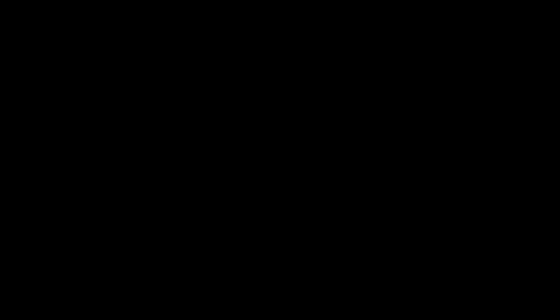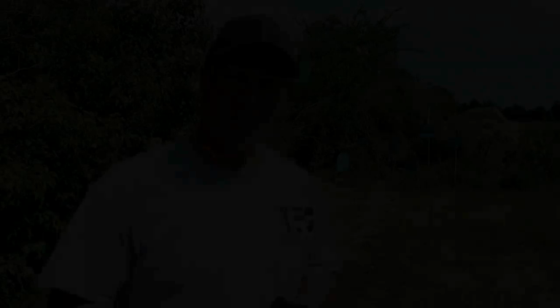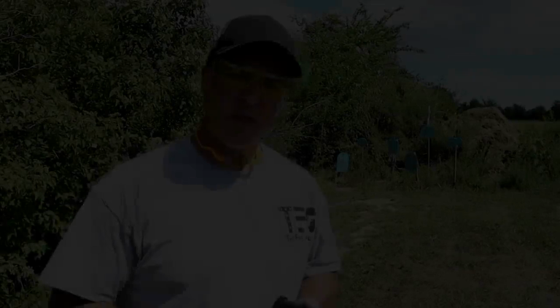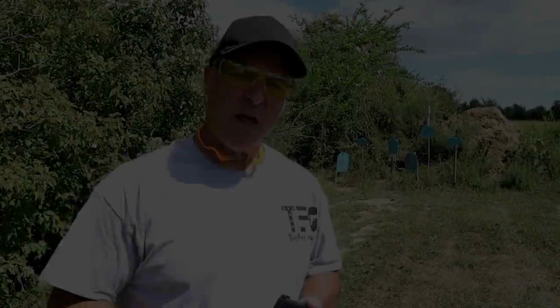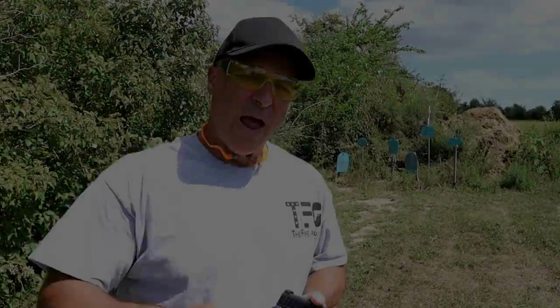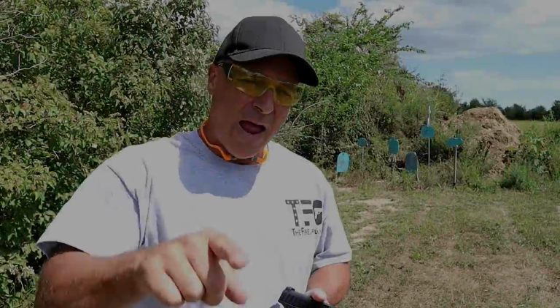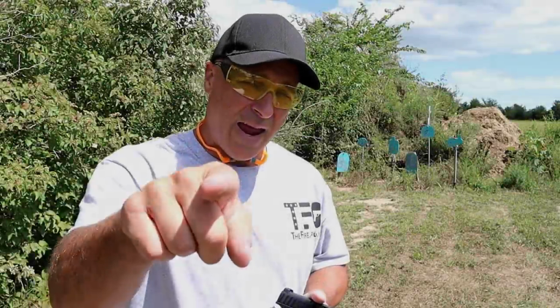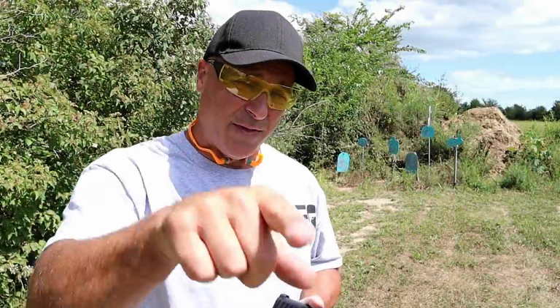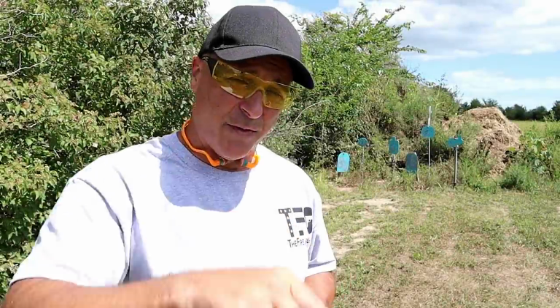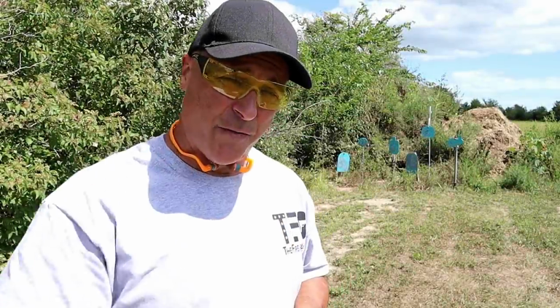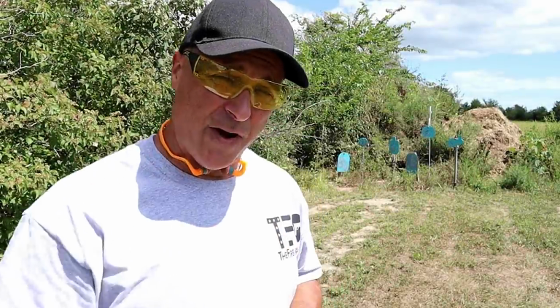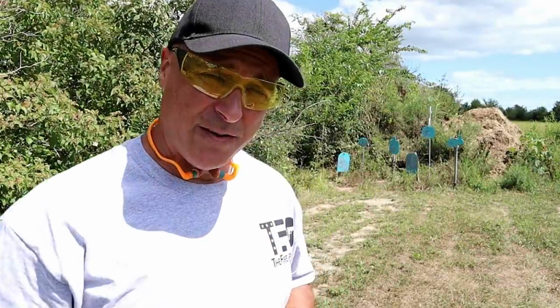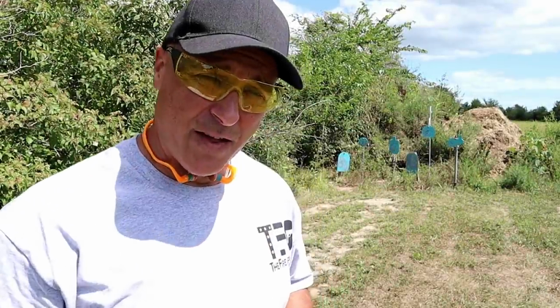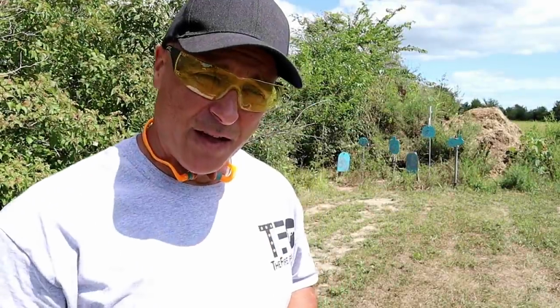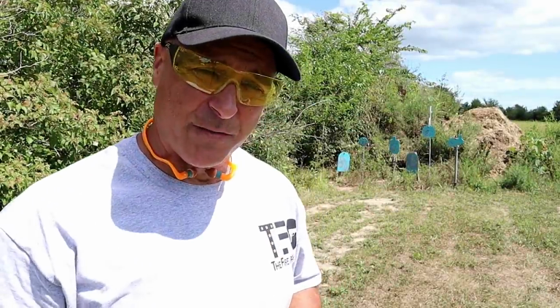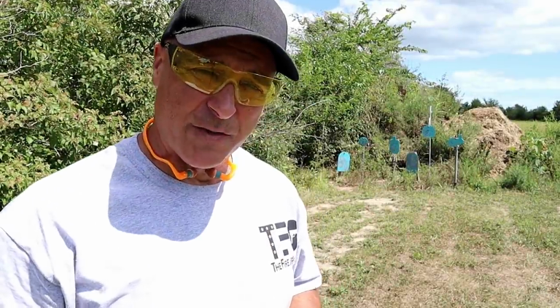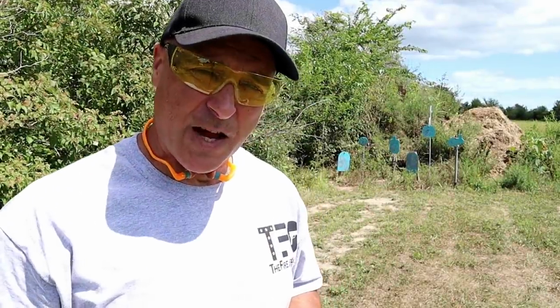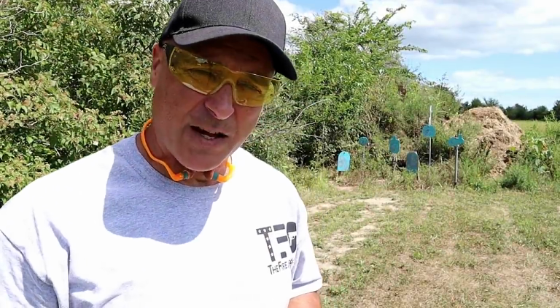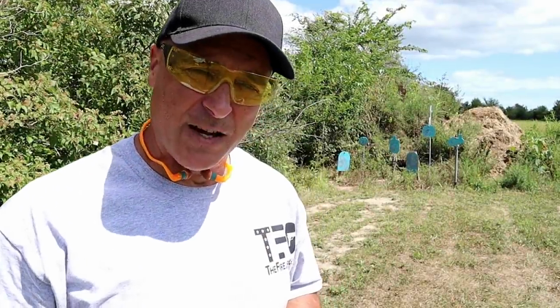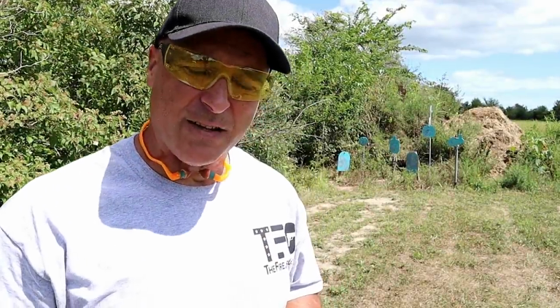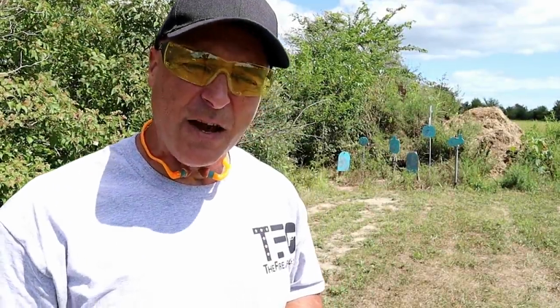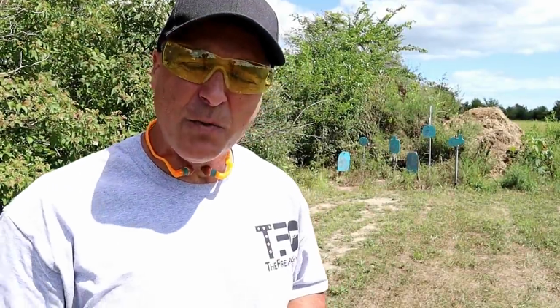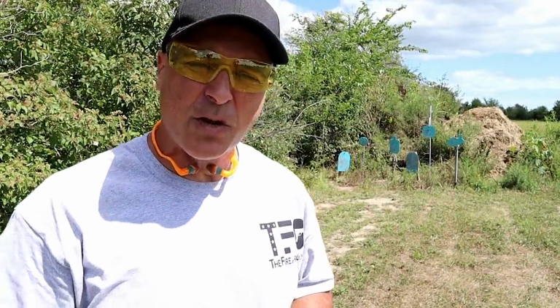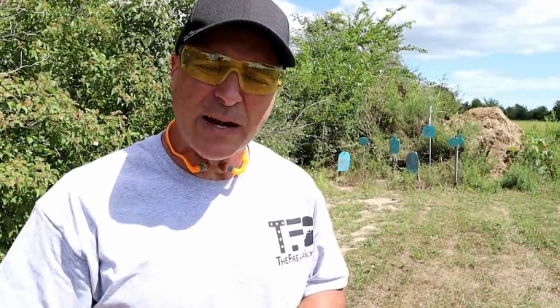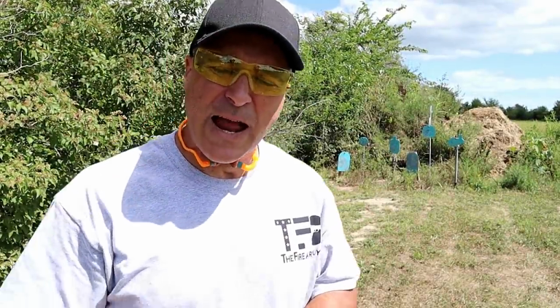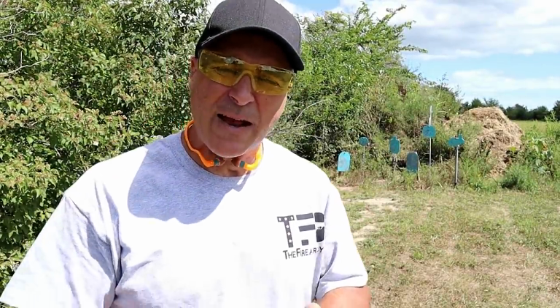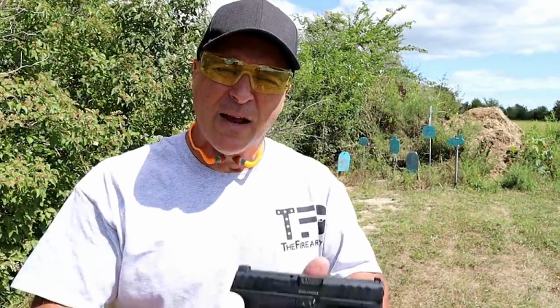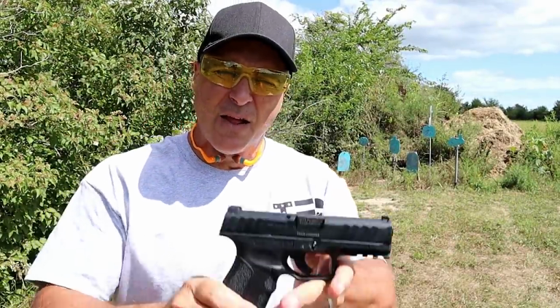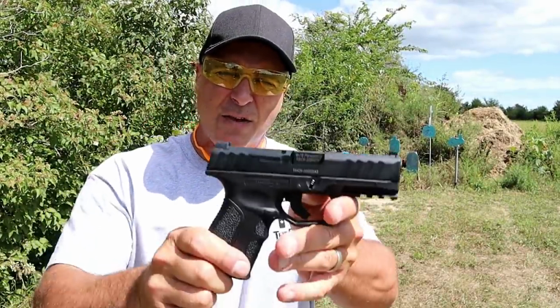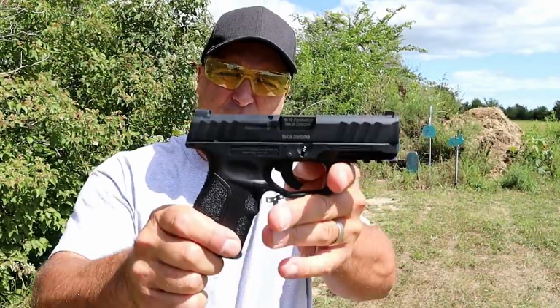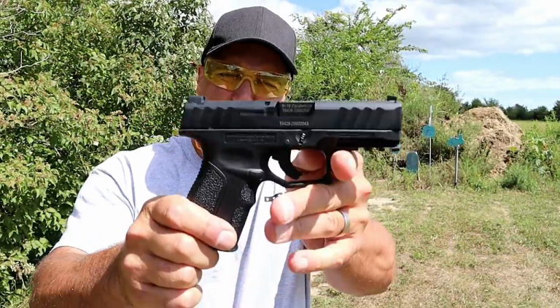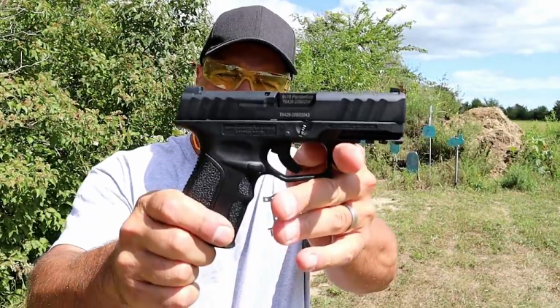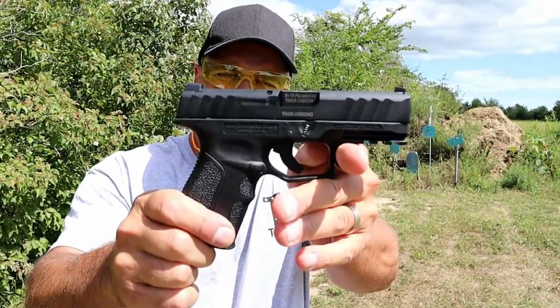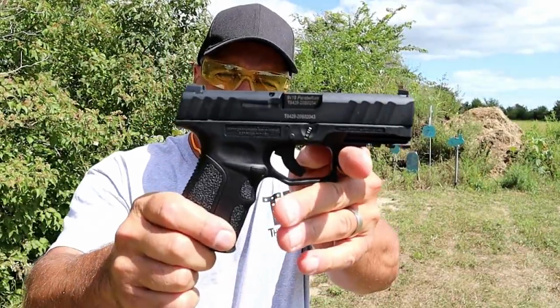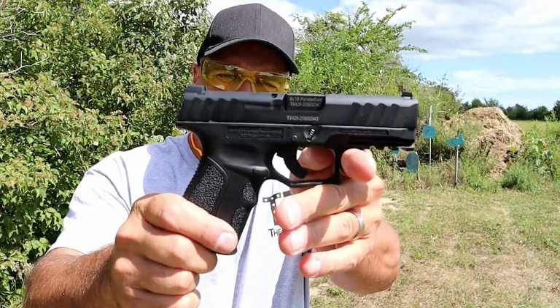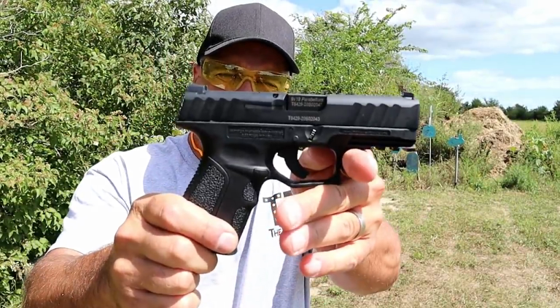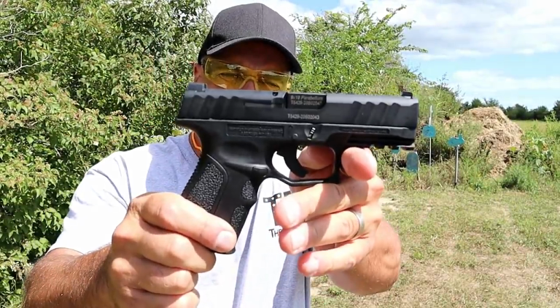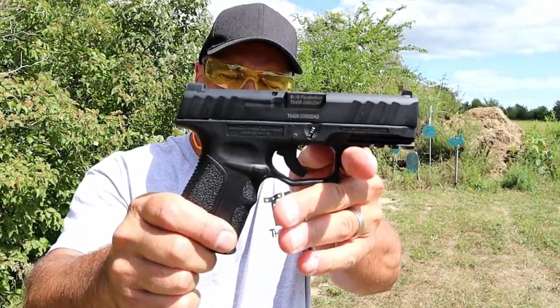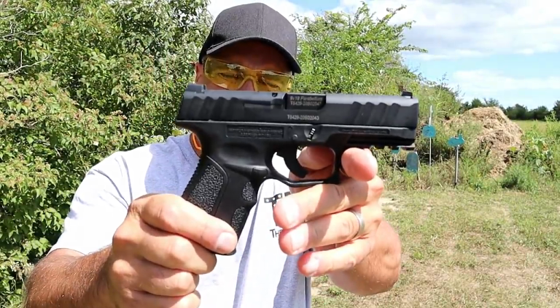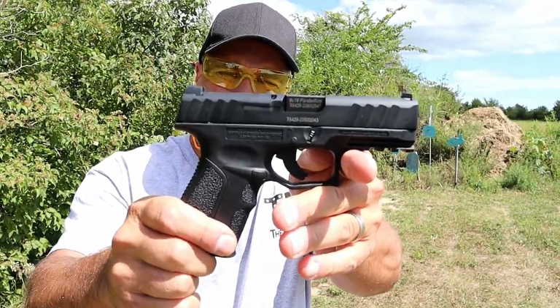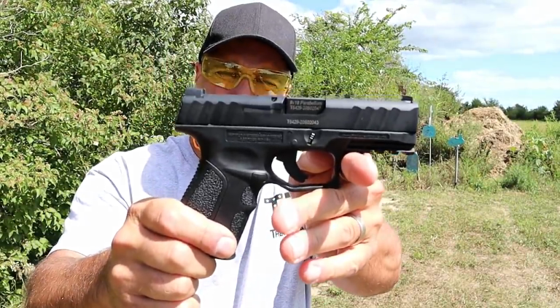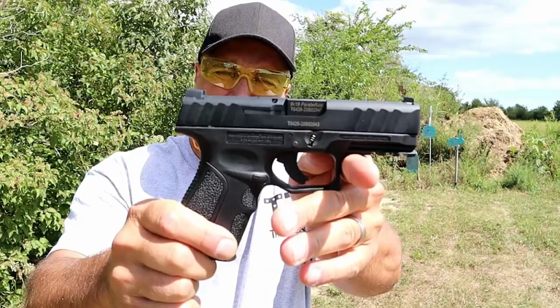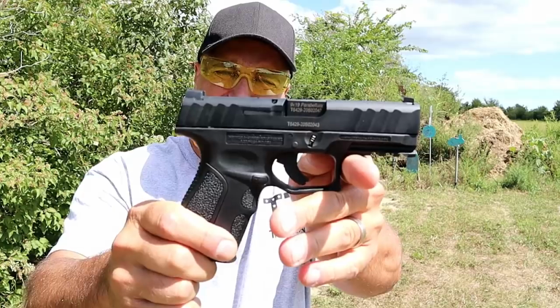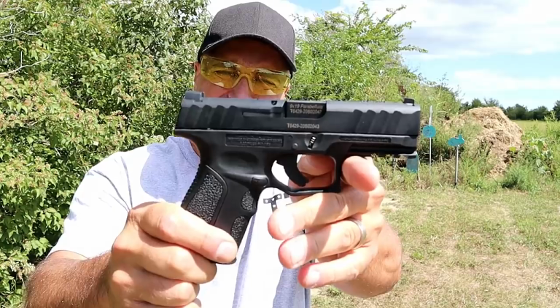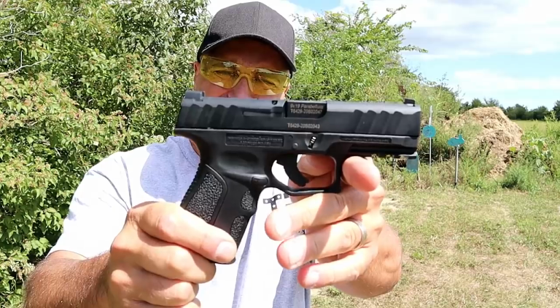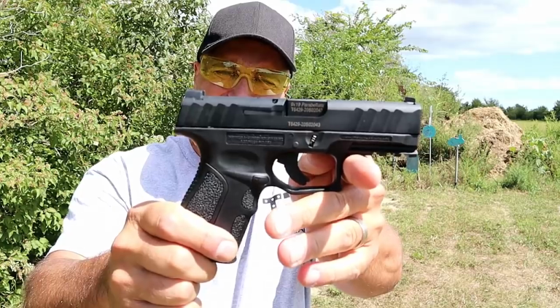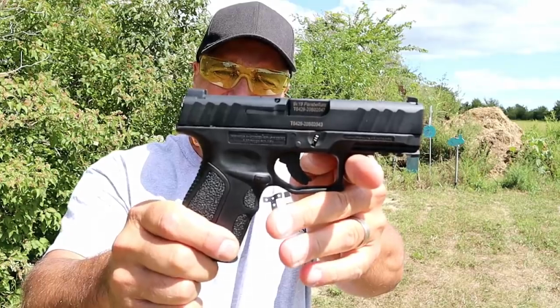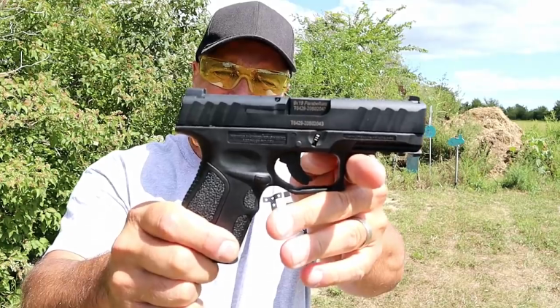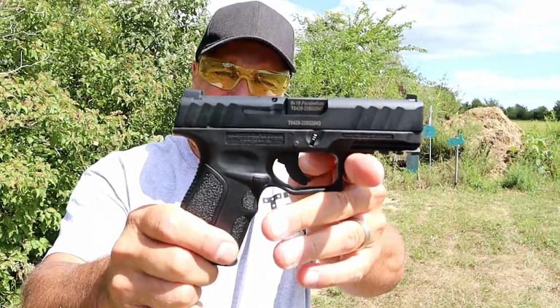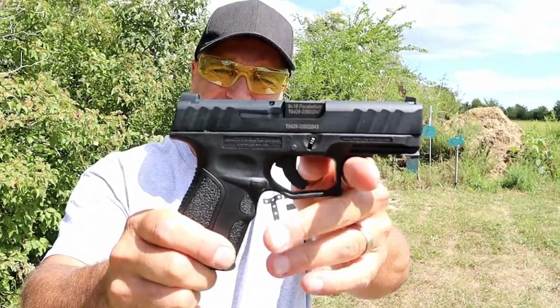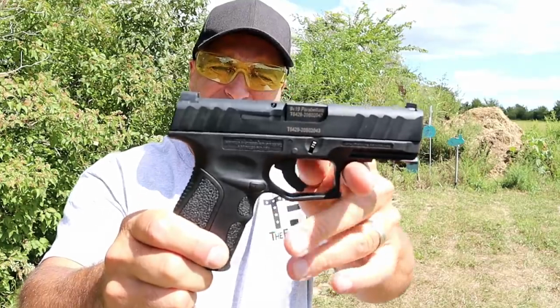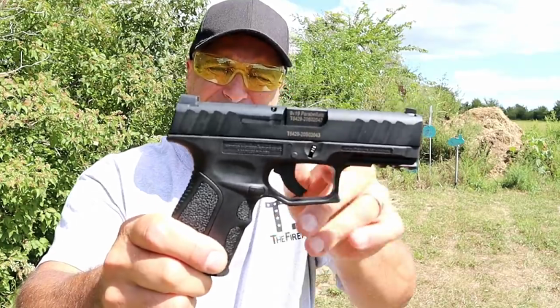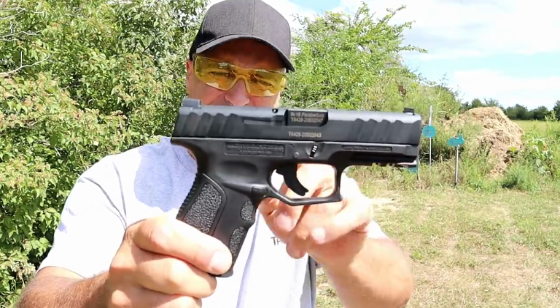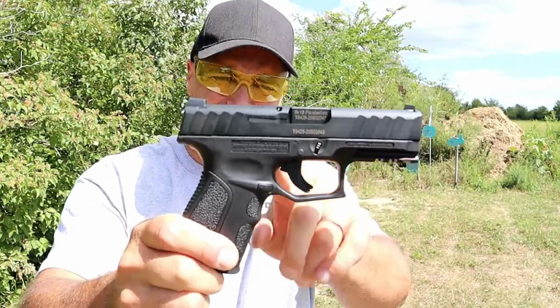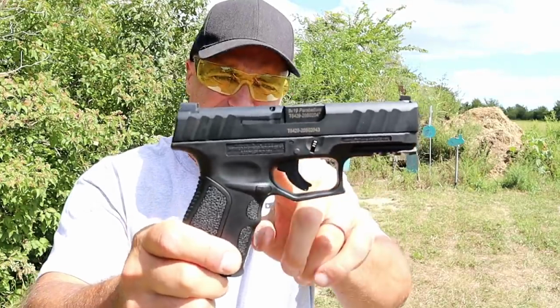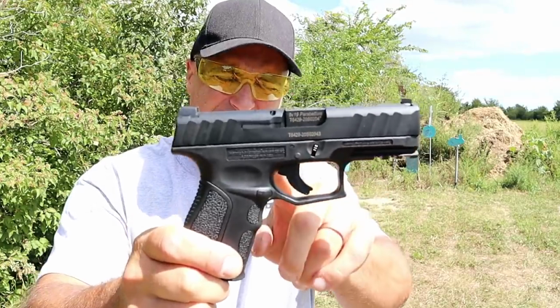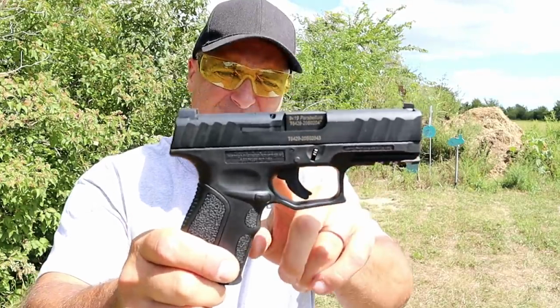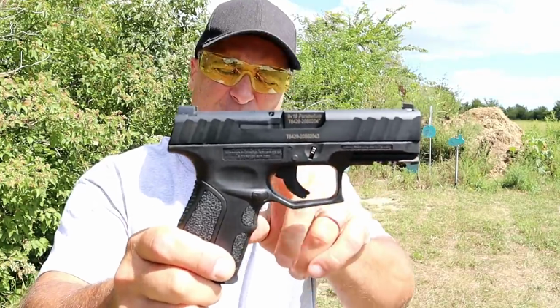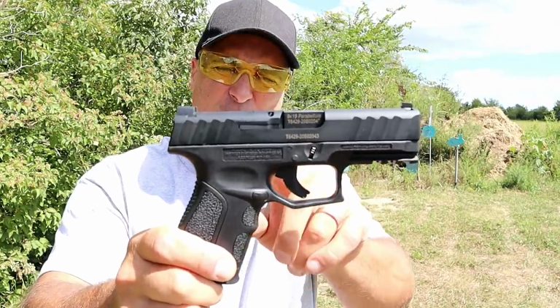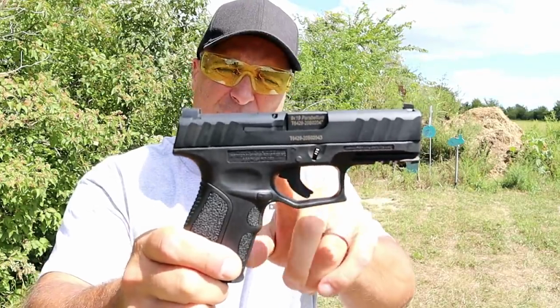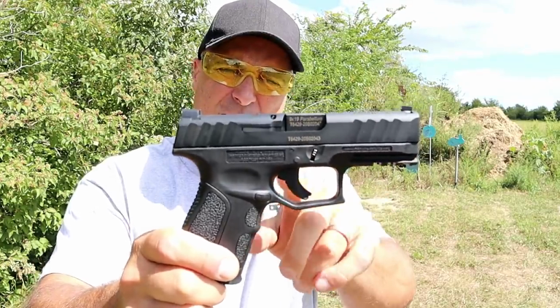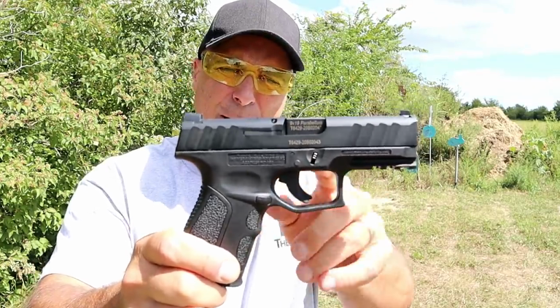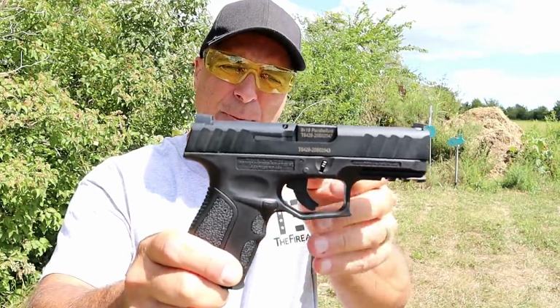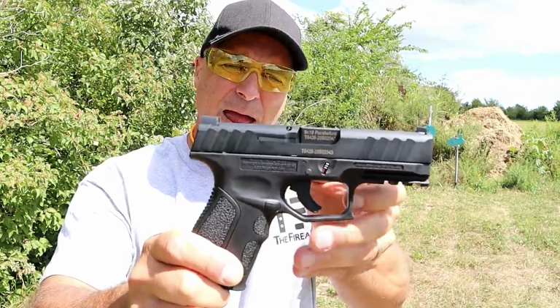Hey there friends, thanks for checking in today. We're looking at the new Stoeger STR9C. The C stands for compact.